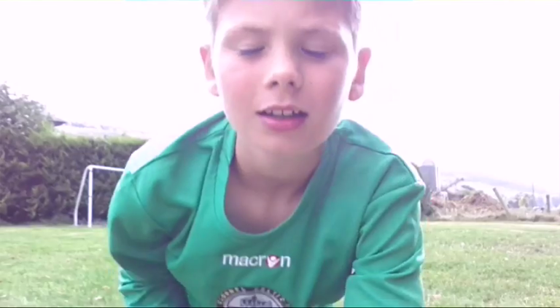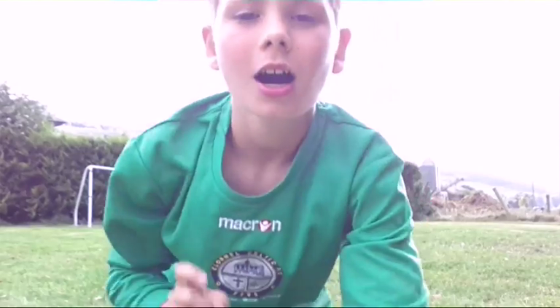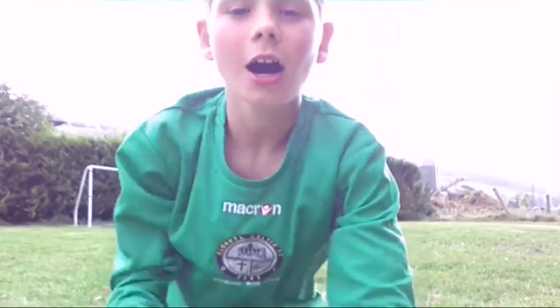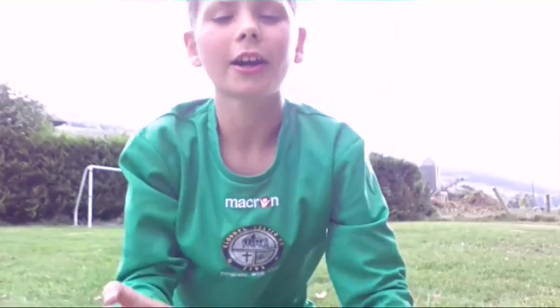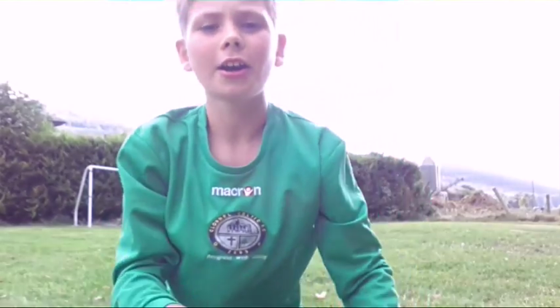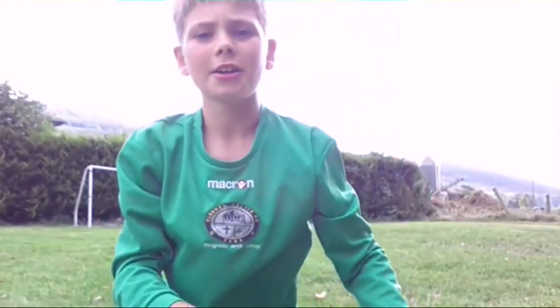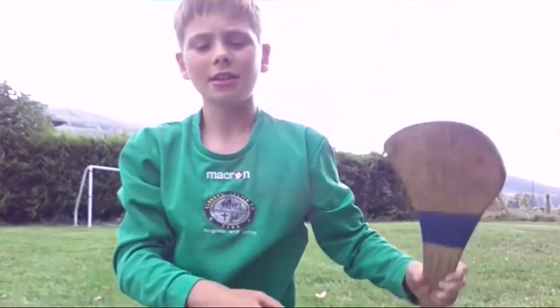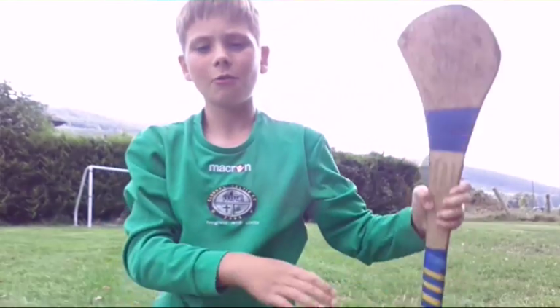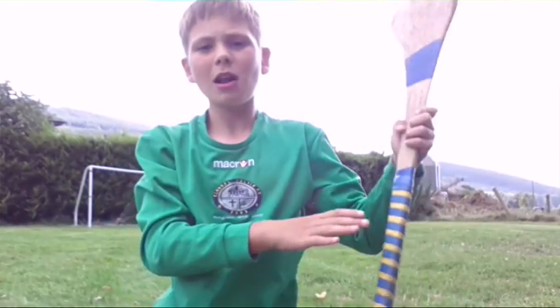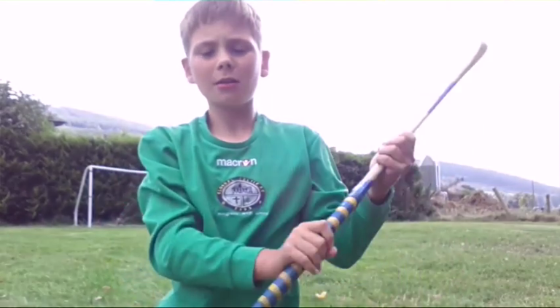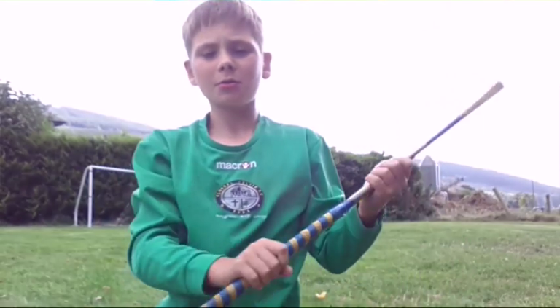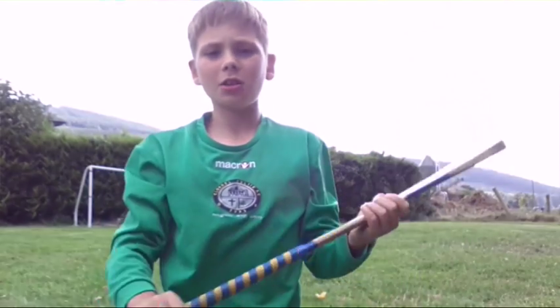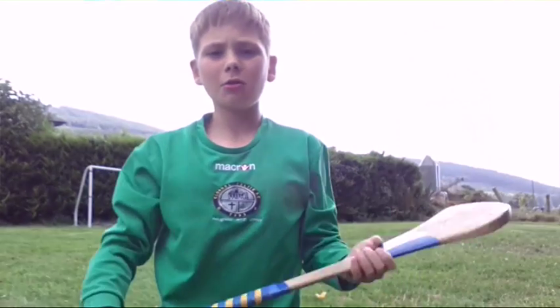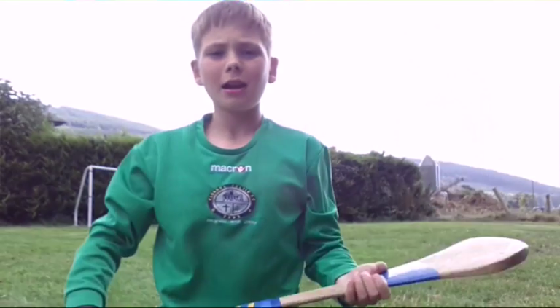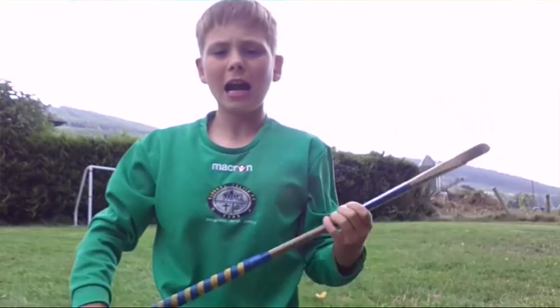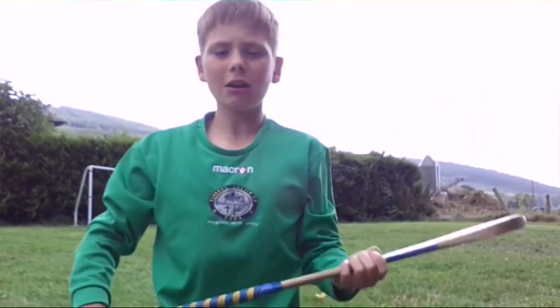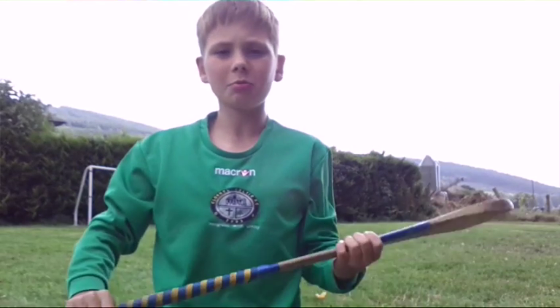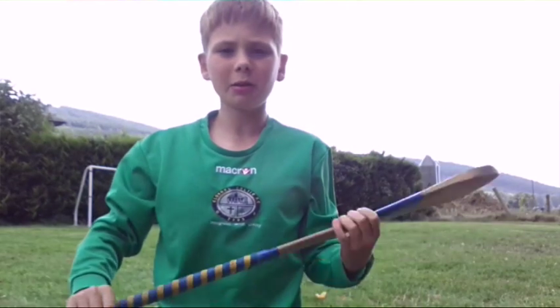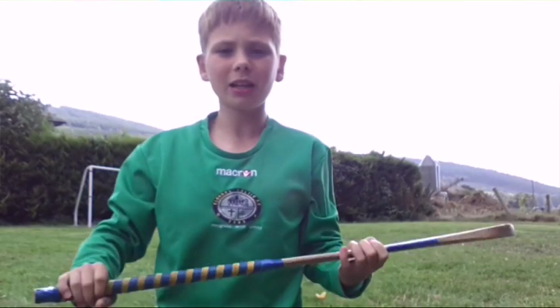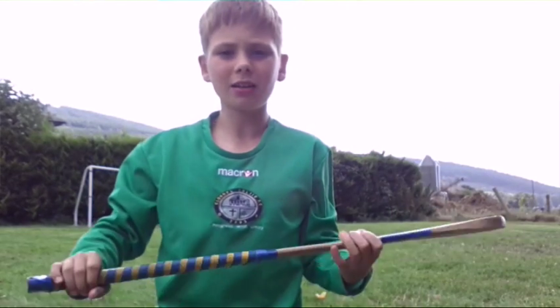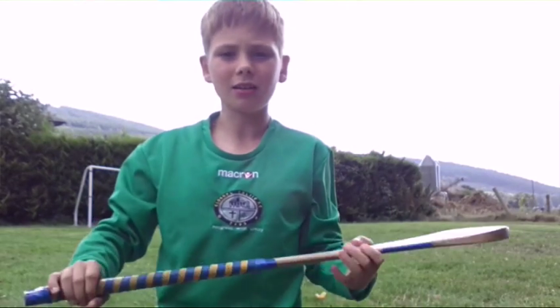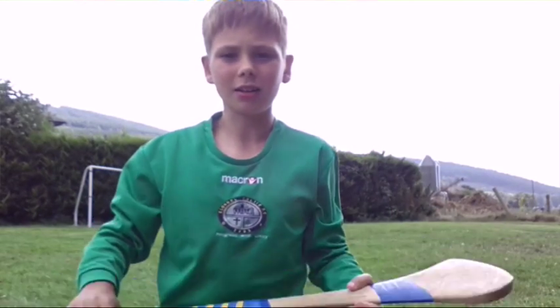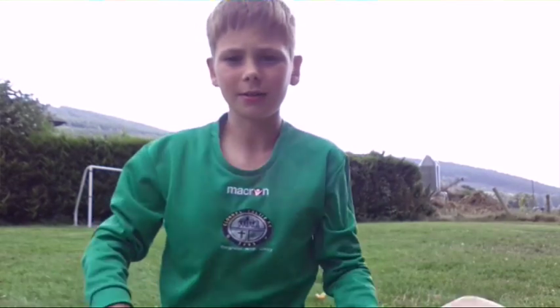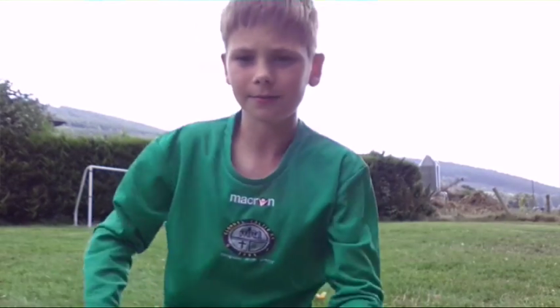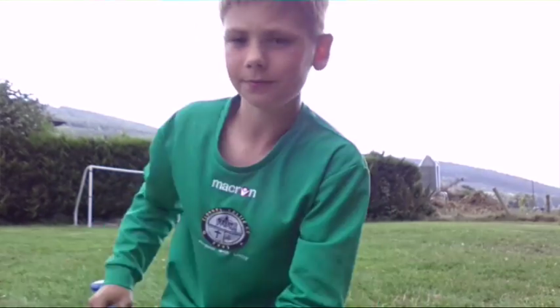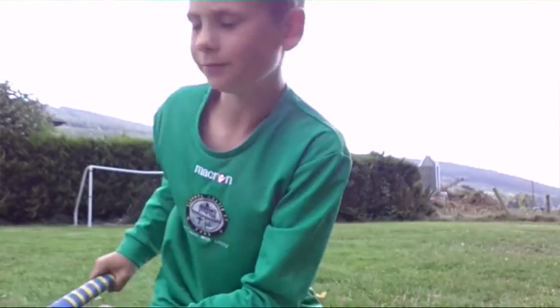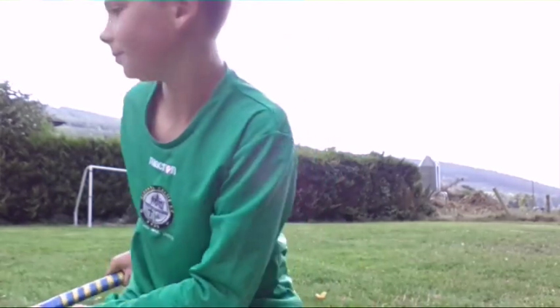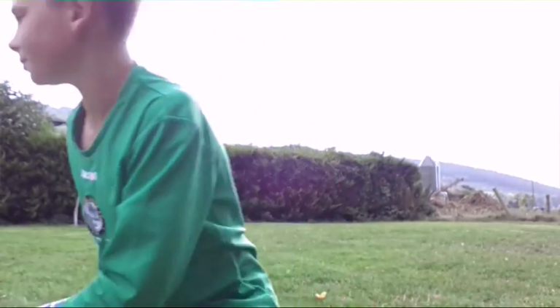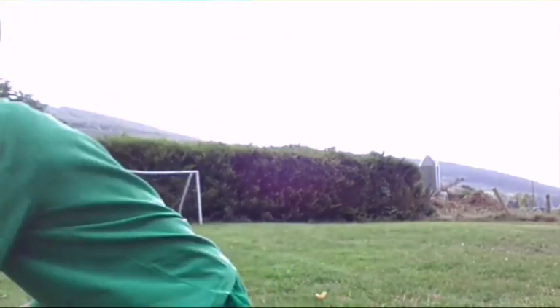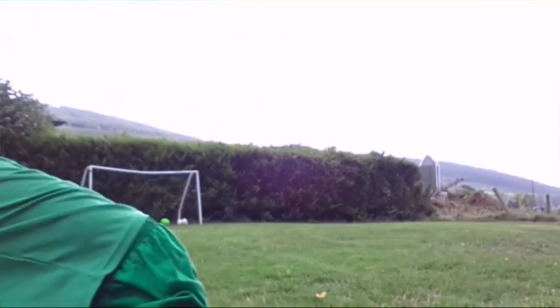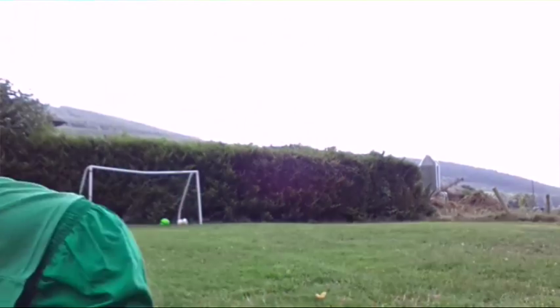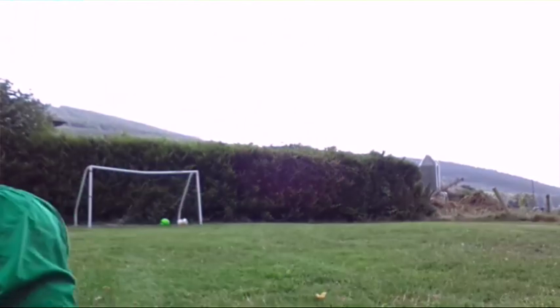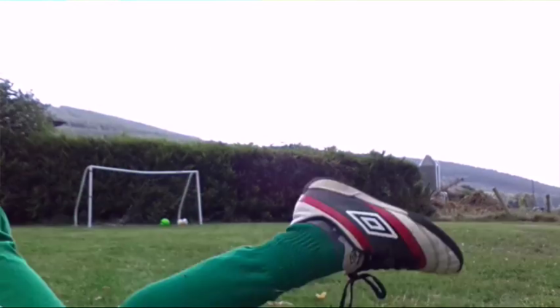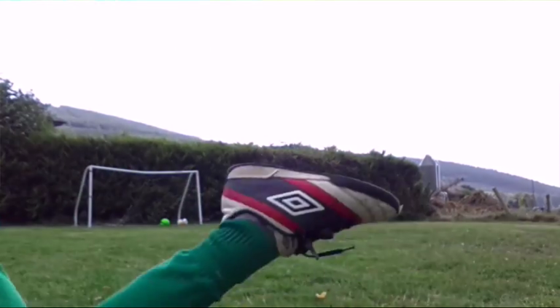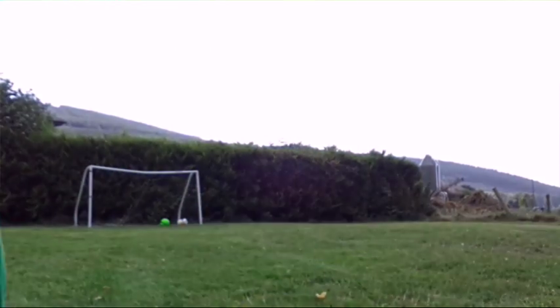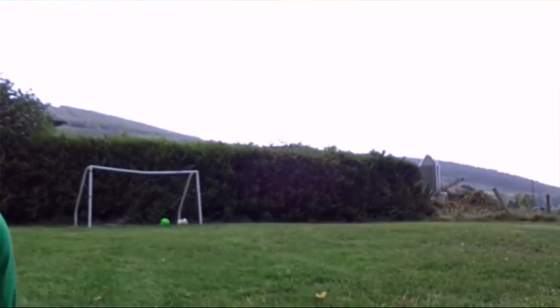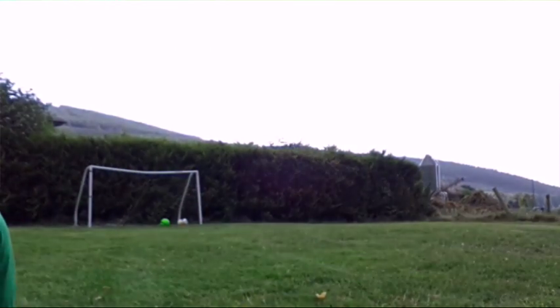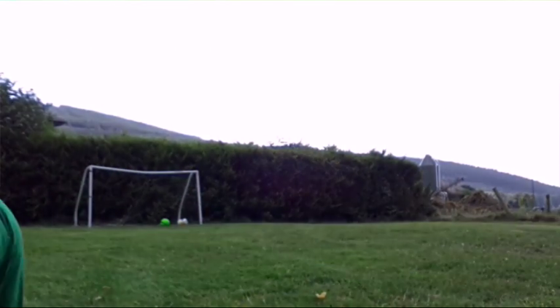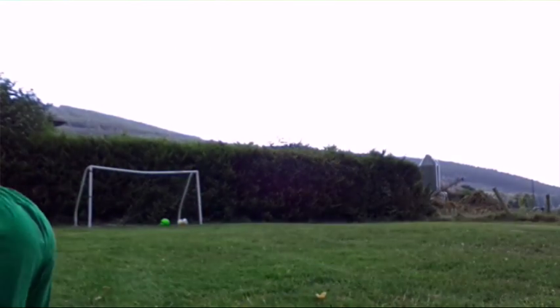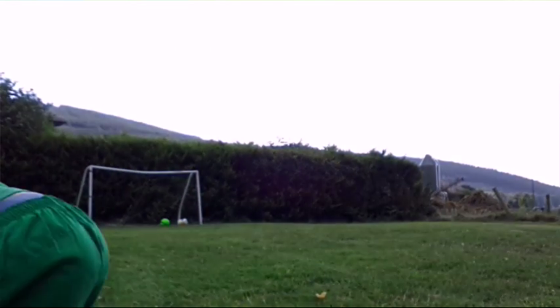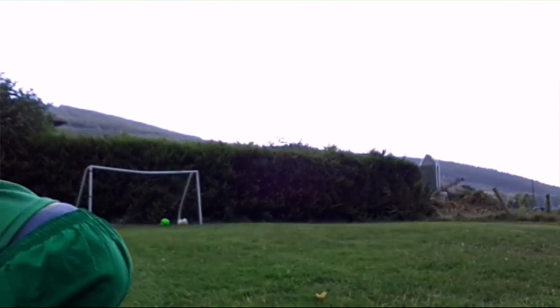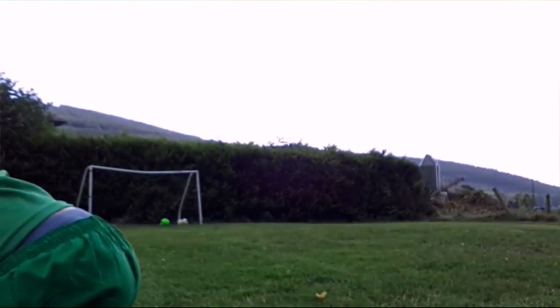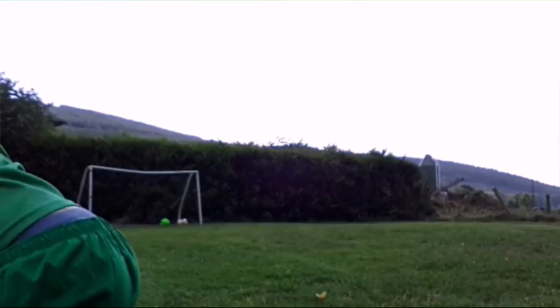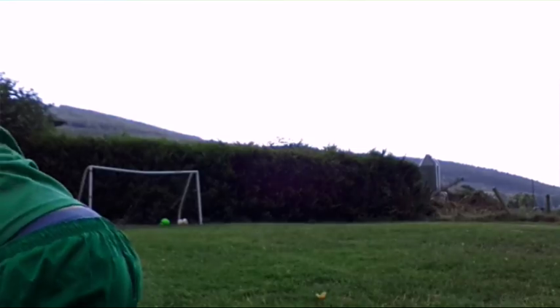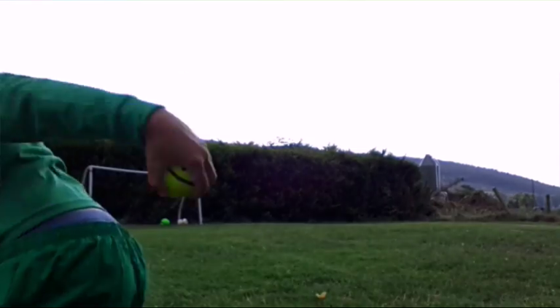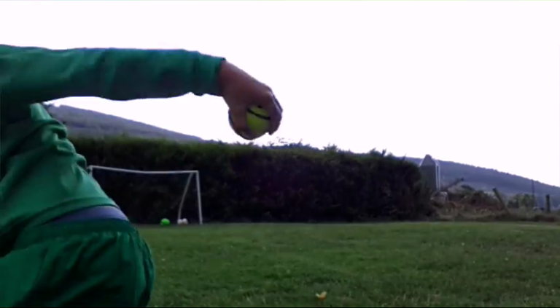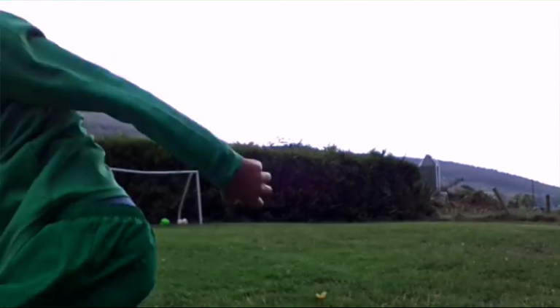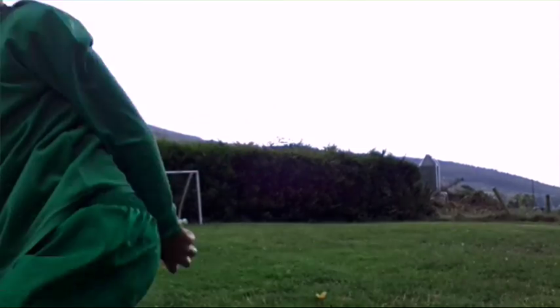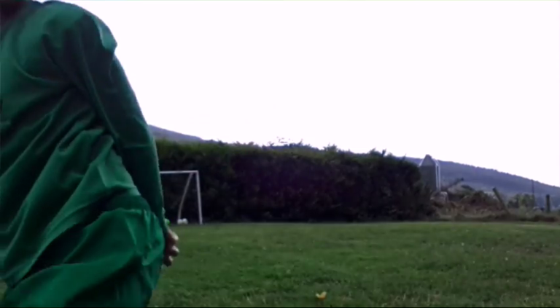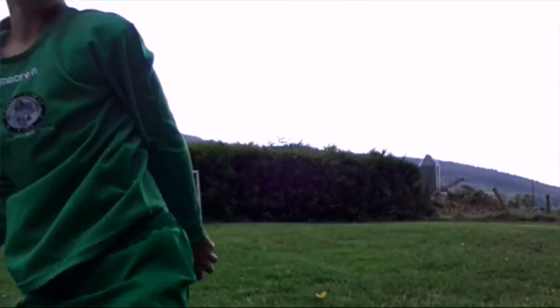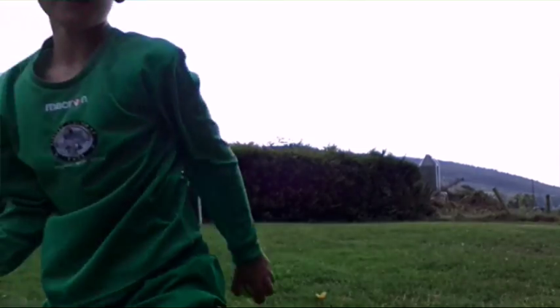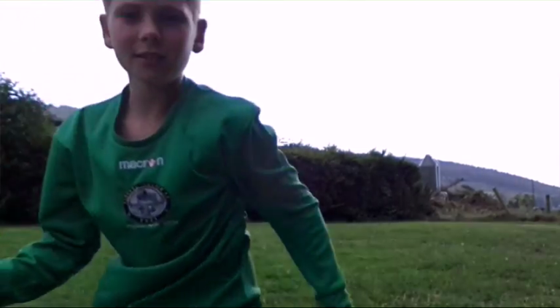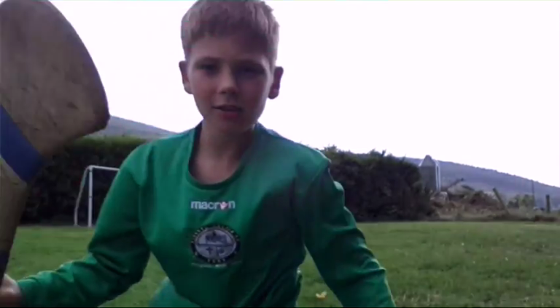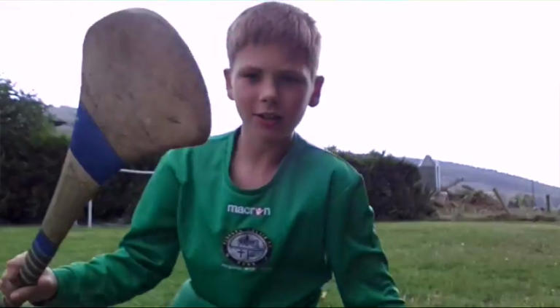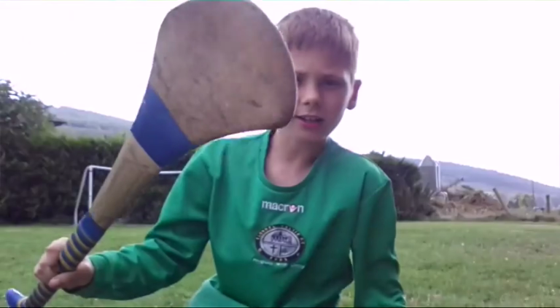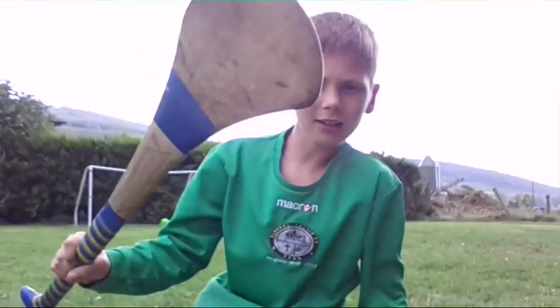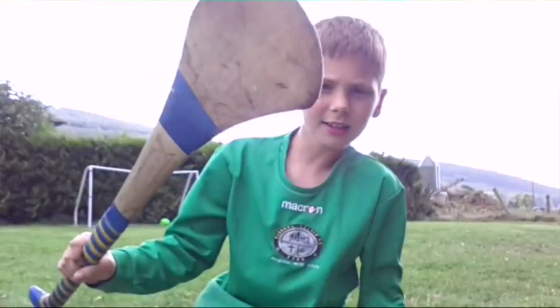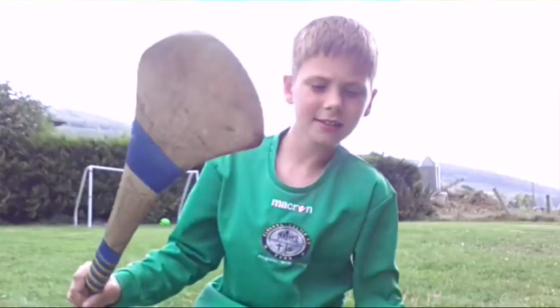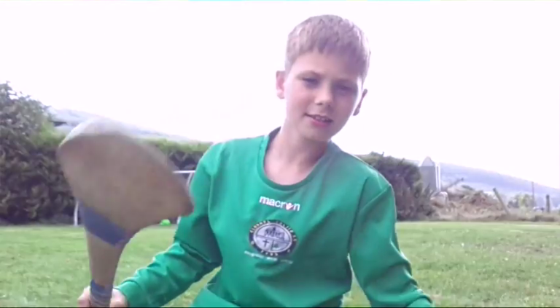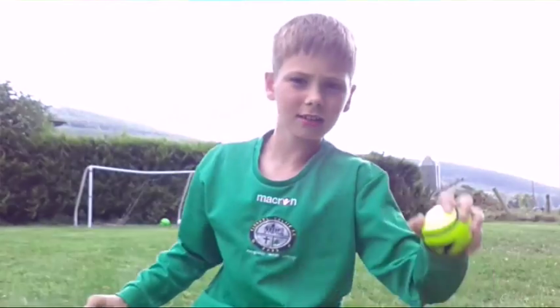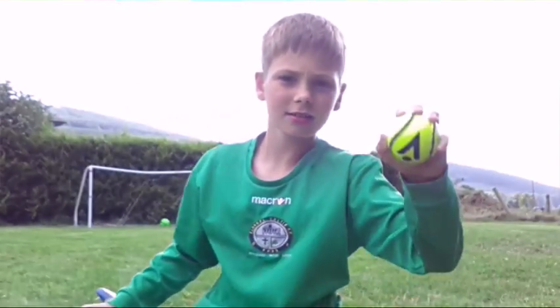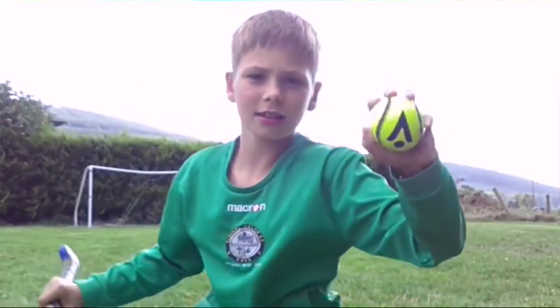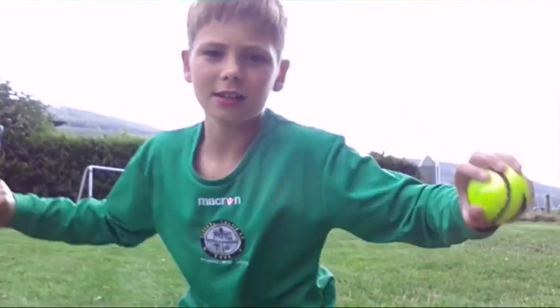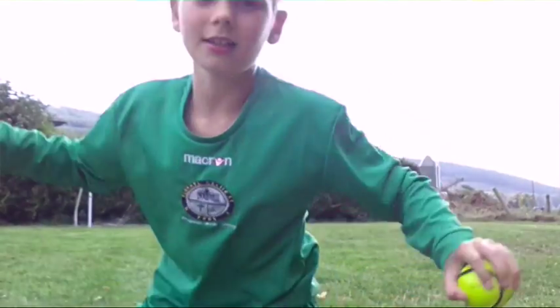Hi guys and welcome to how to play hurling. The stick is called a hurley, and the ball is called a sliotar.